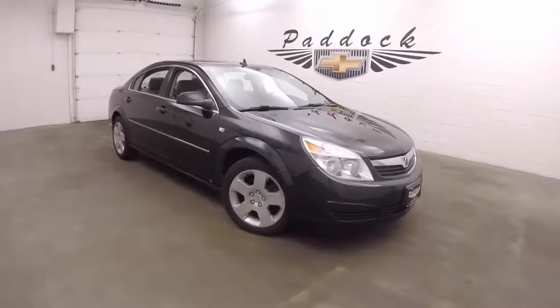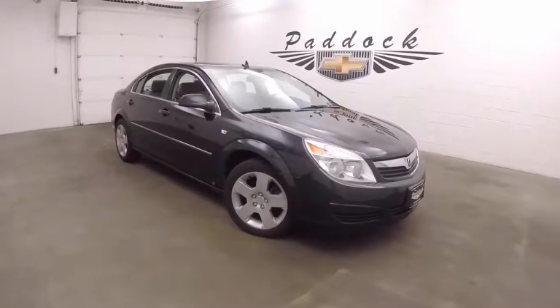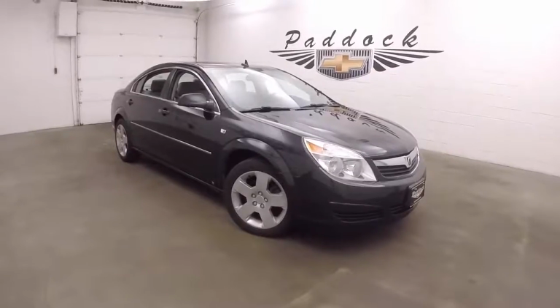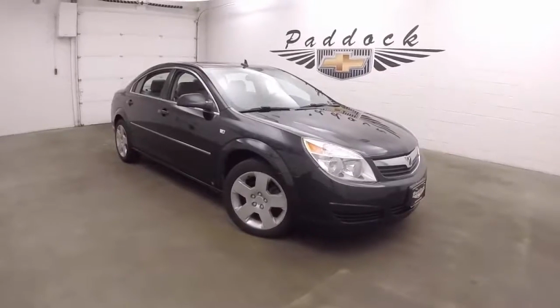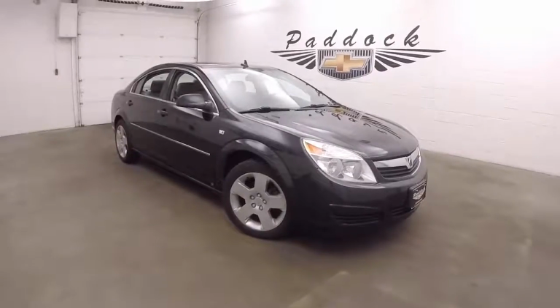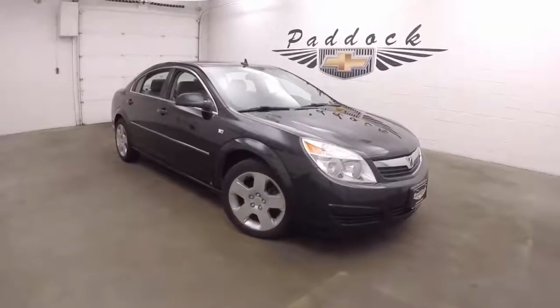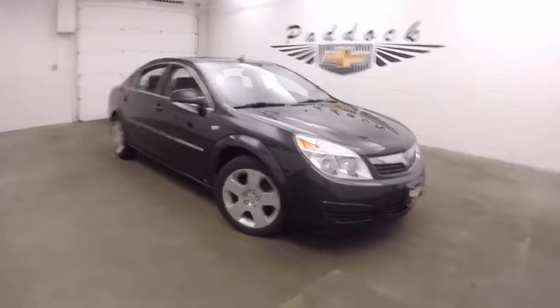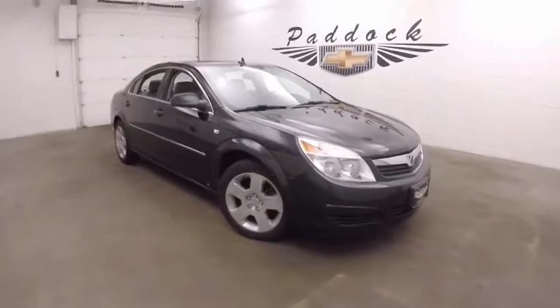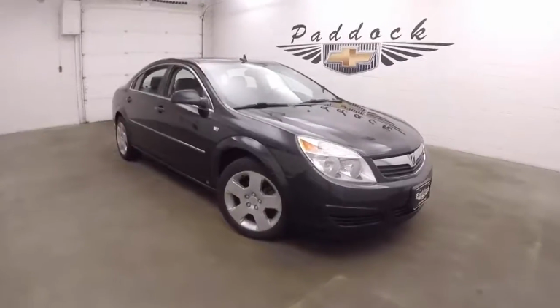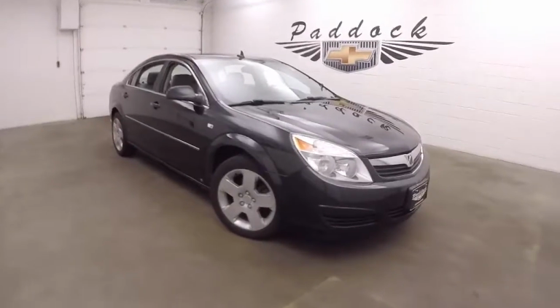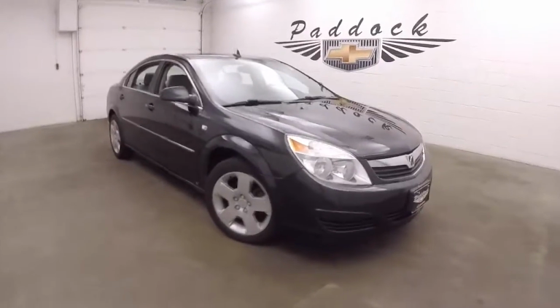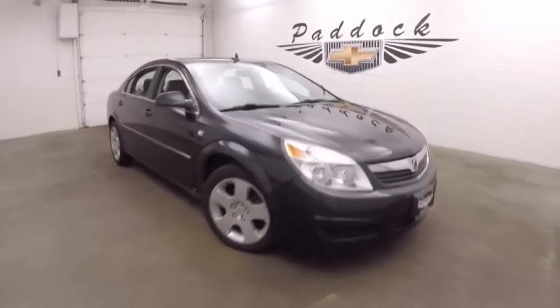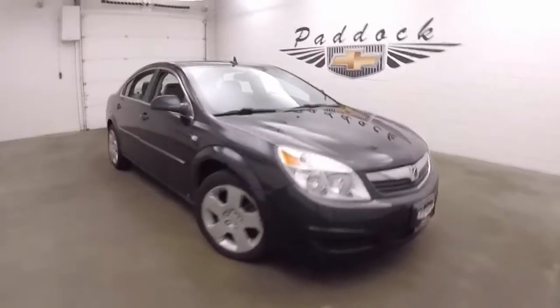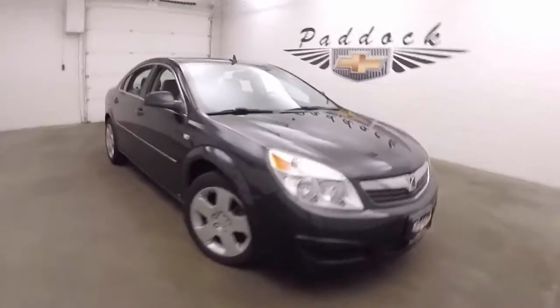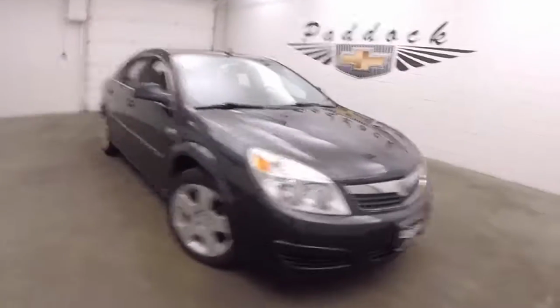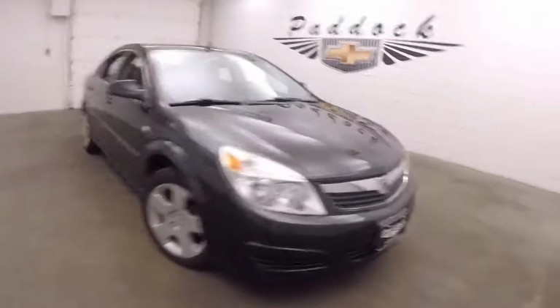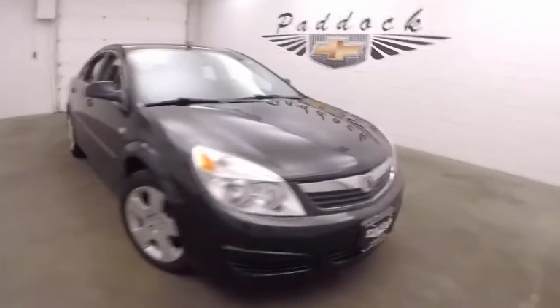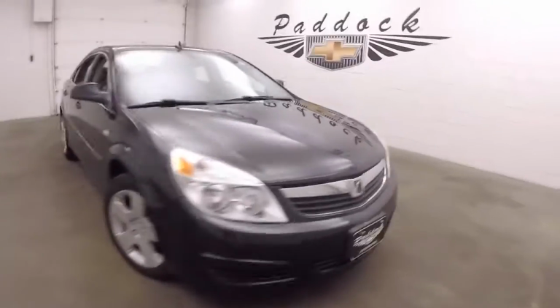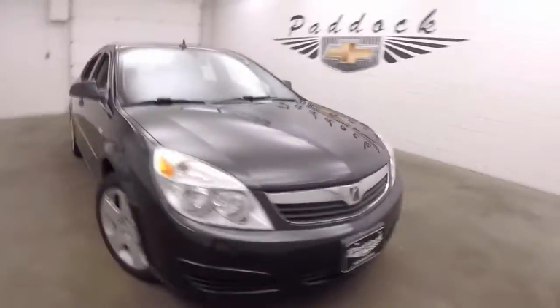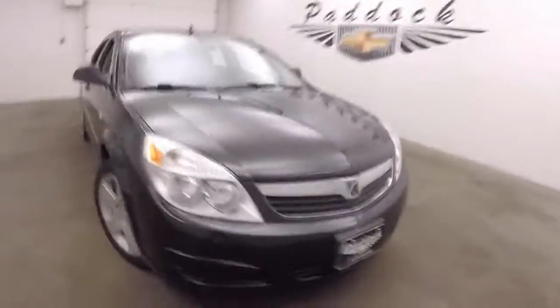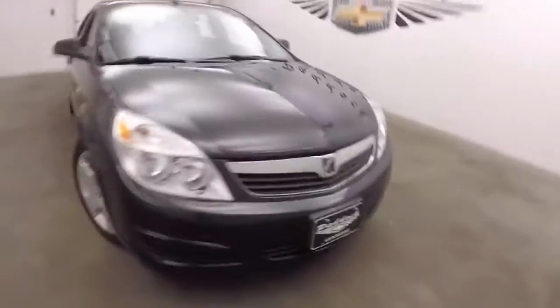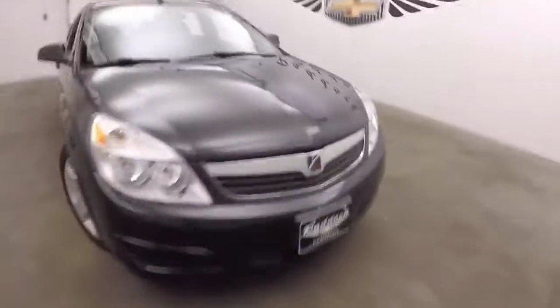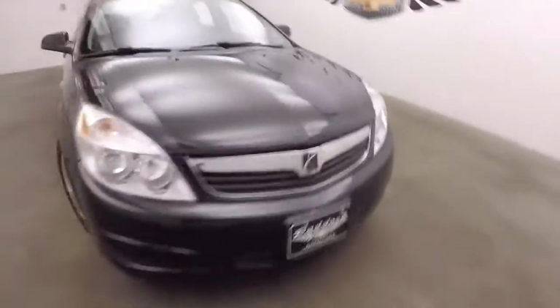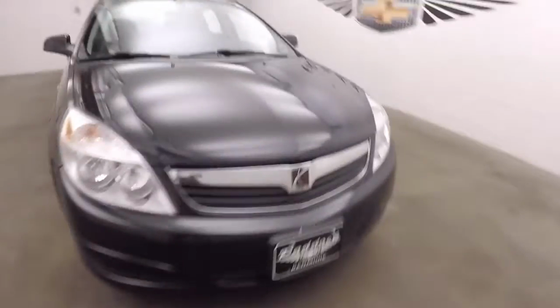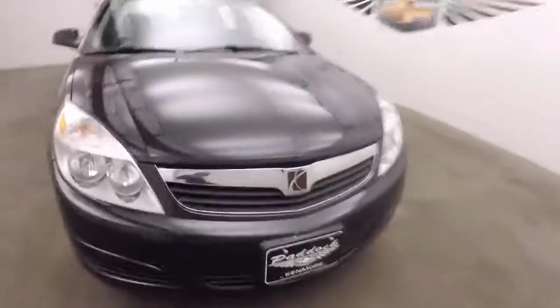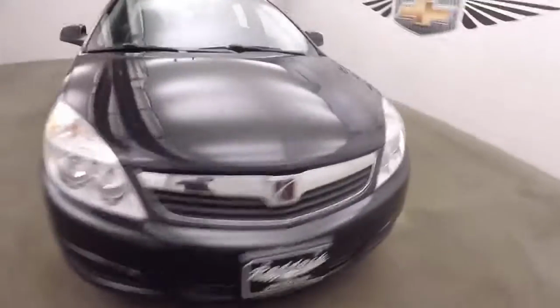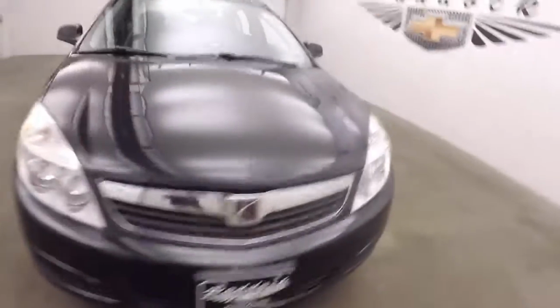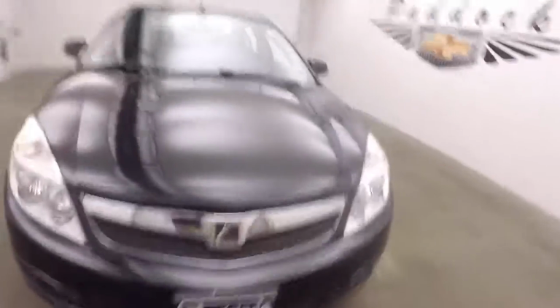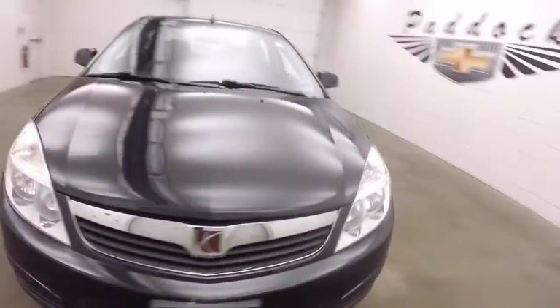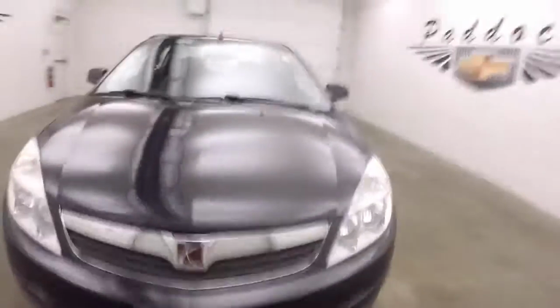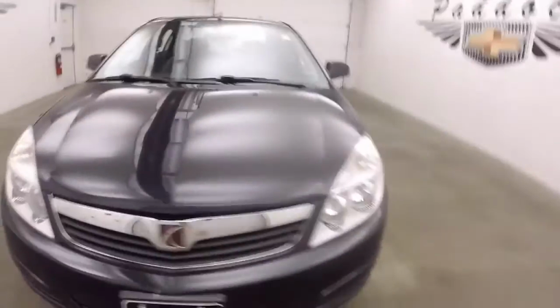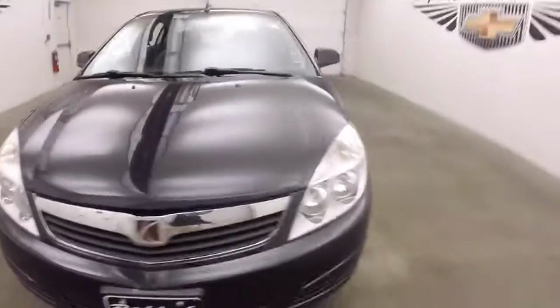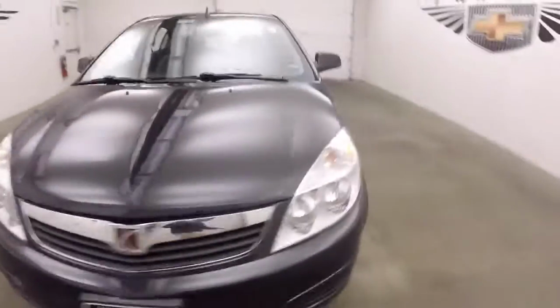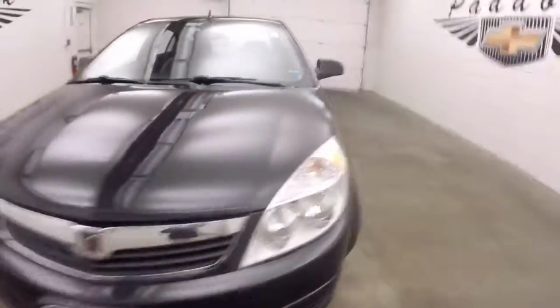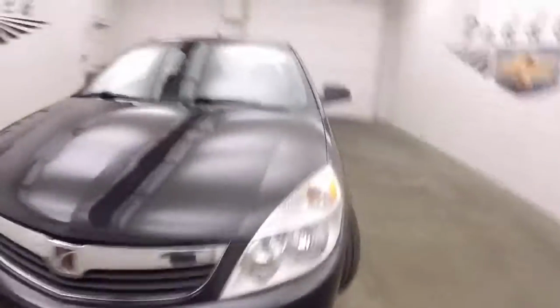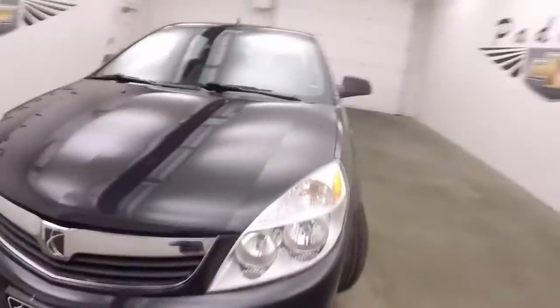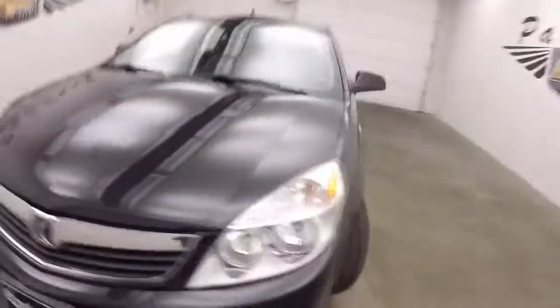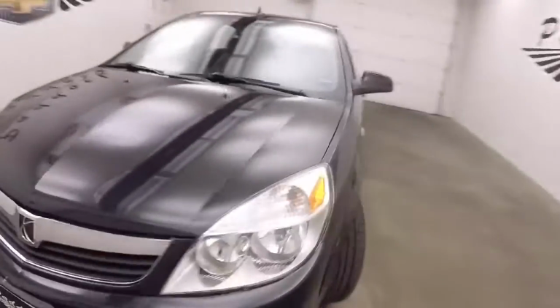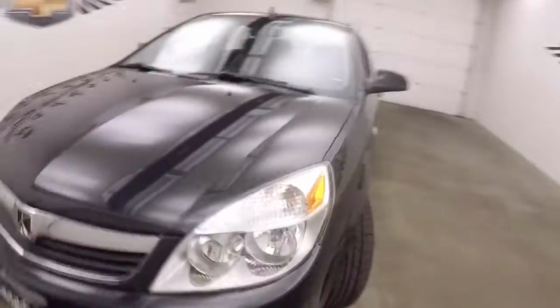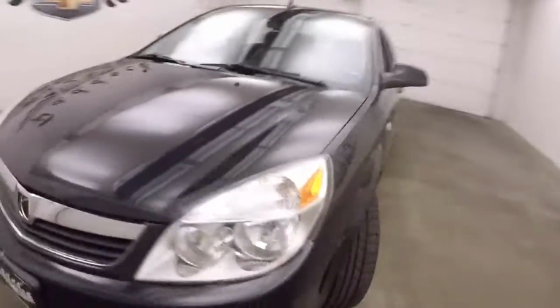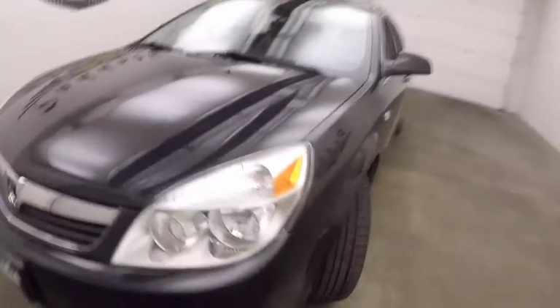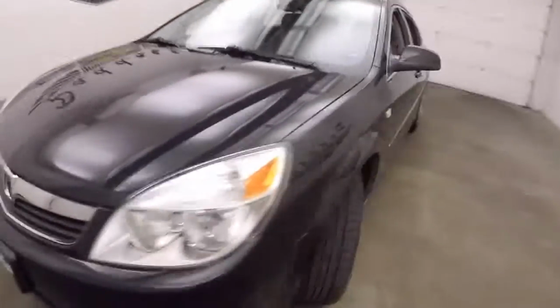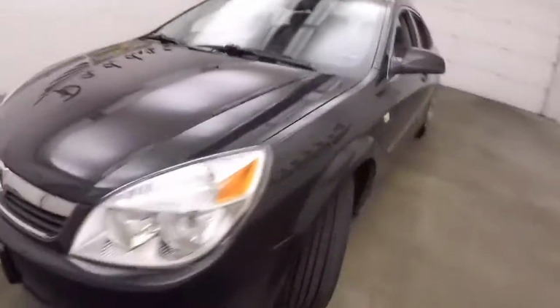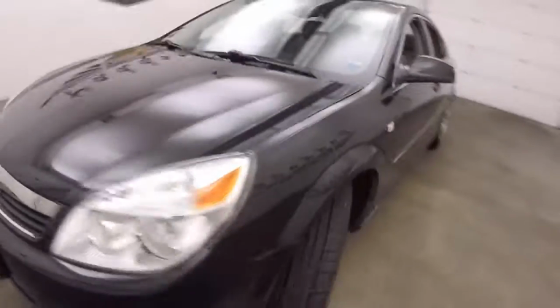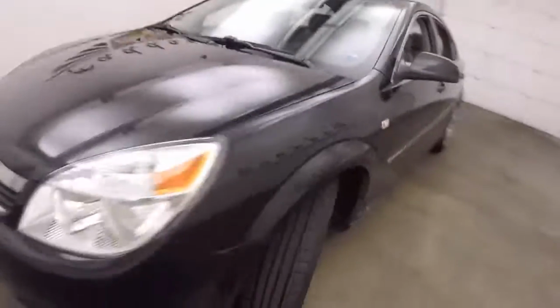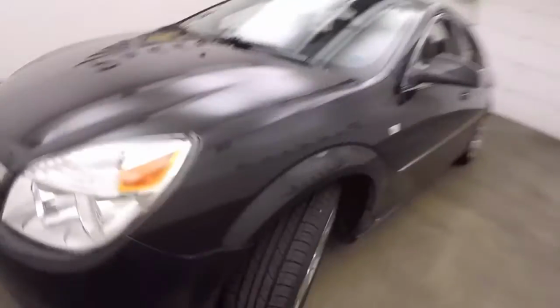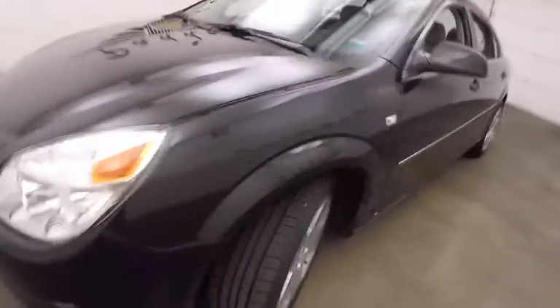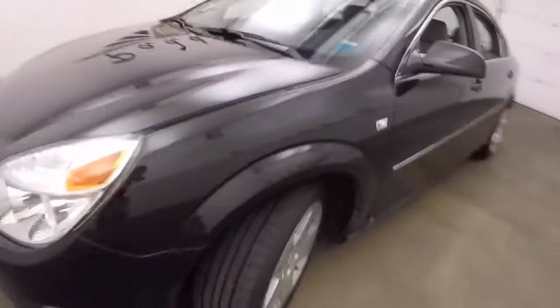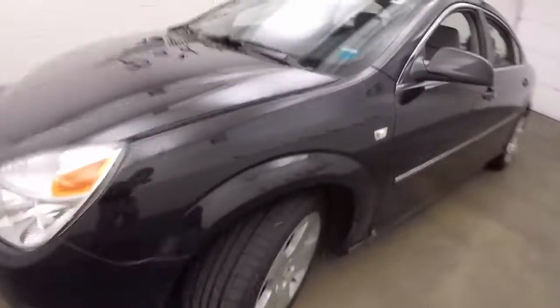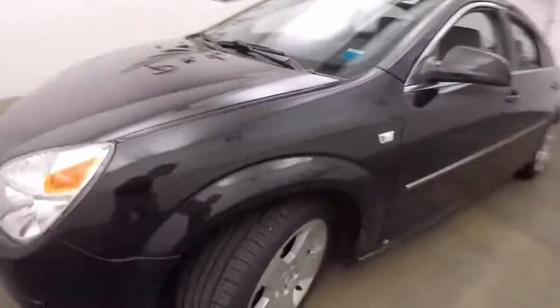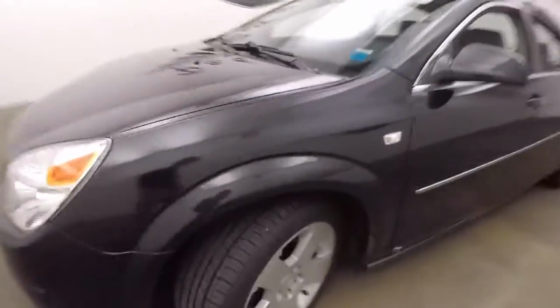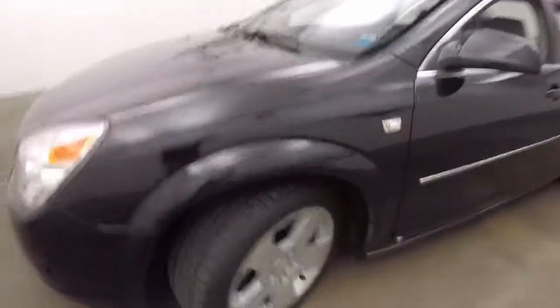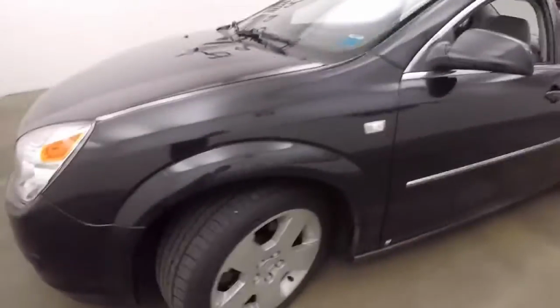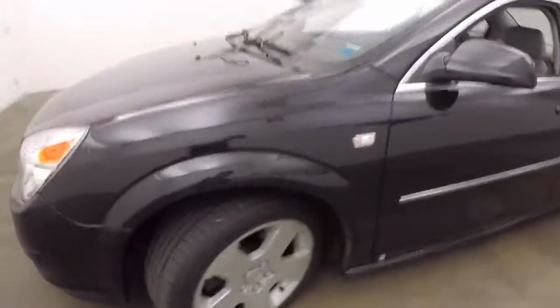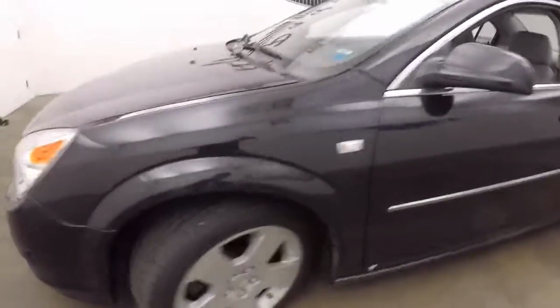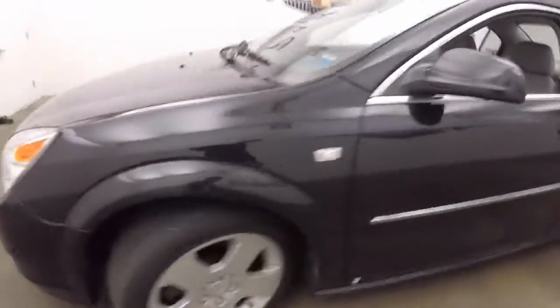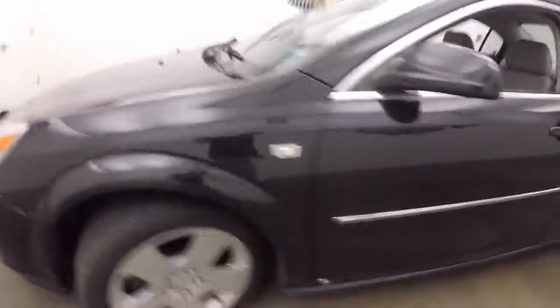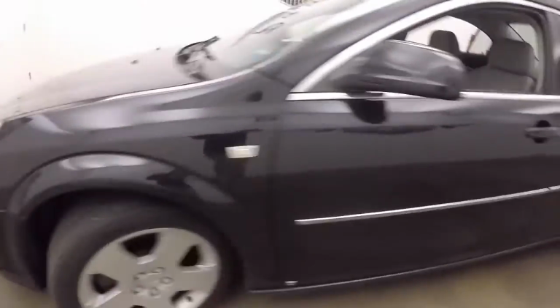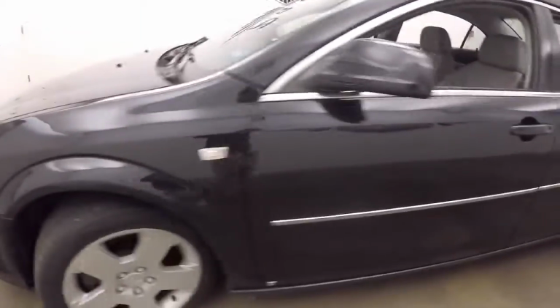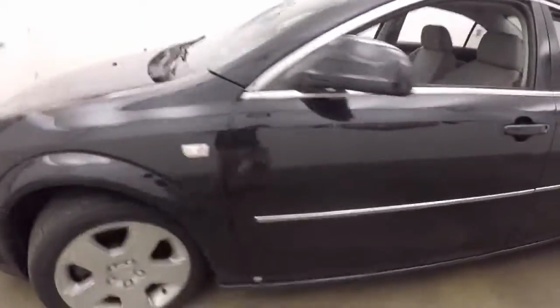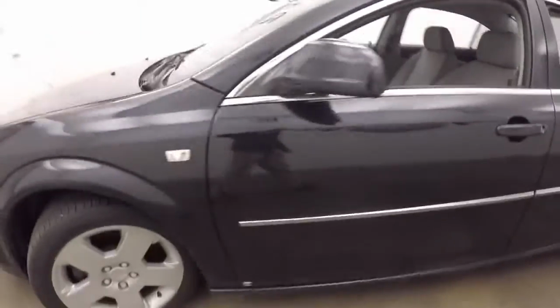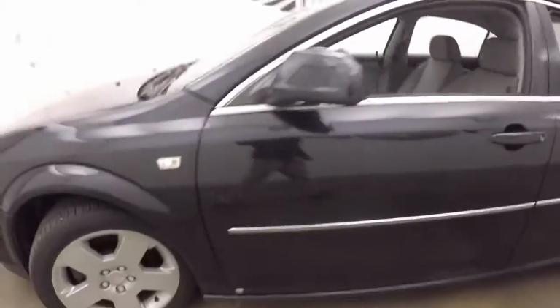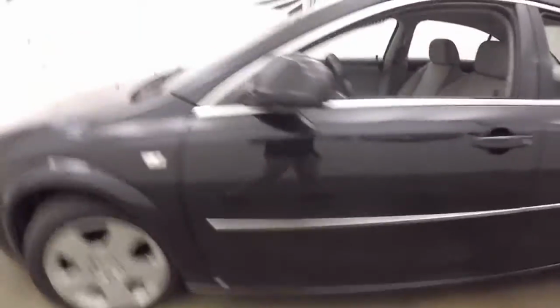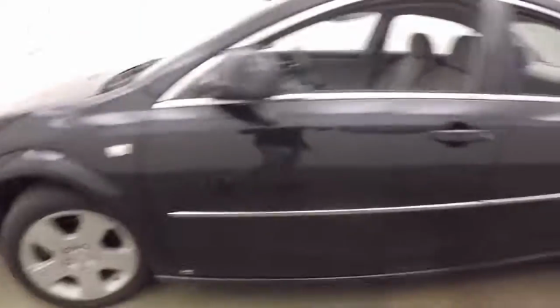It's a 2008 Saturn Aura. It has good shape and good tires.